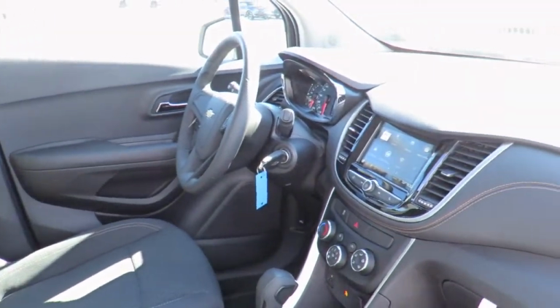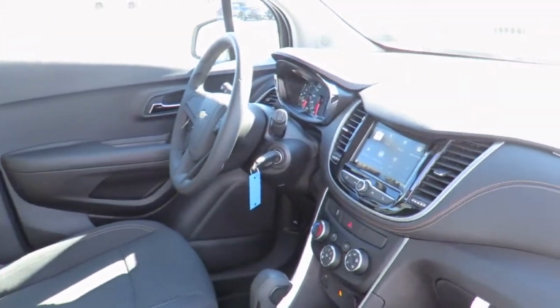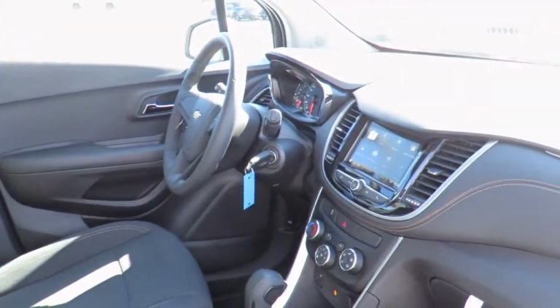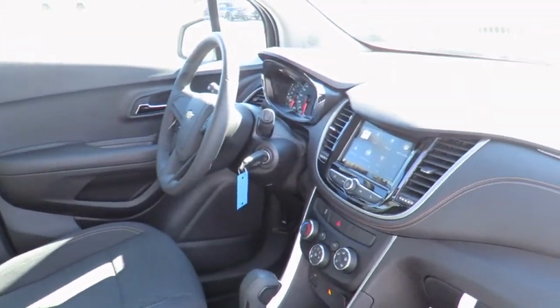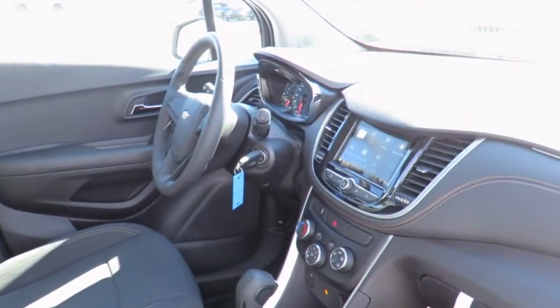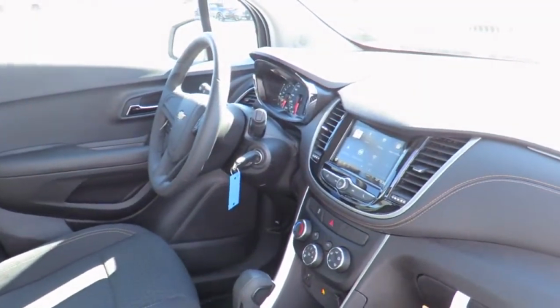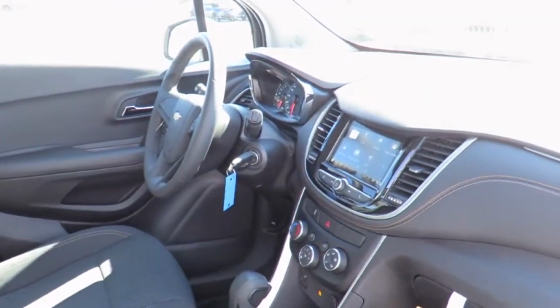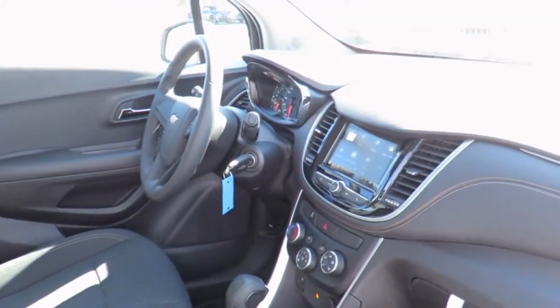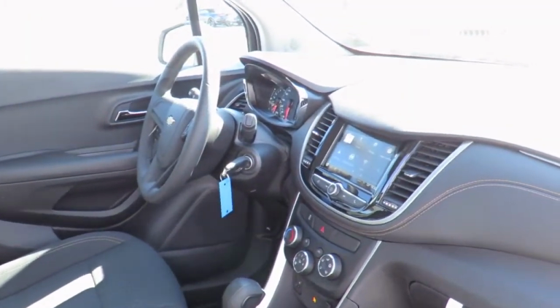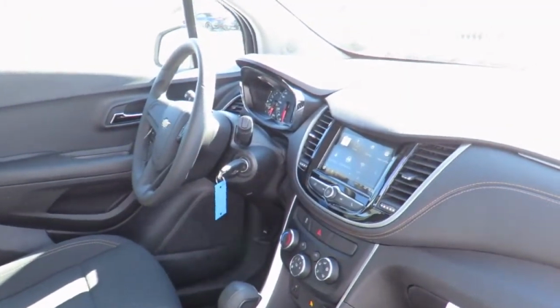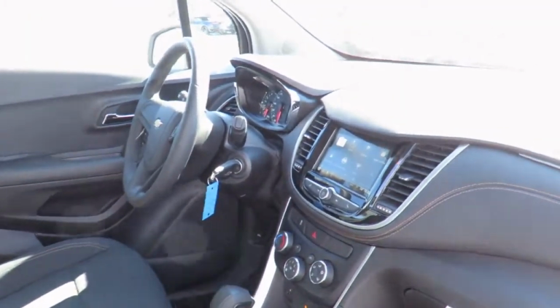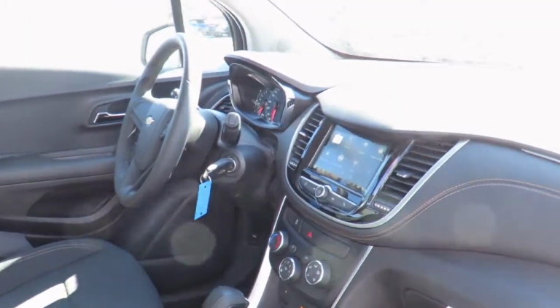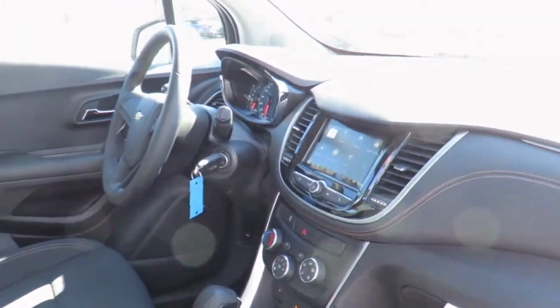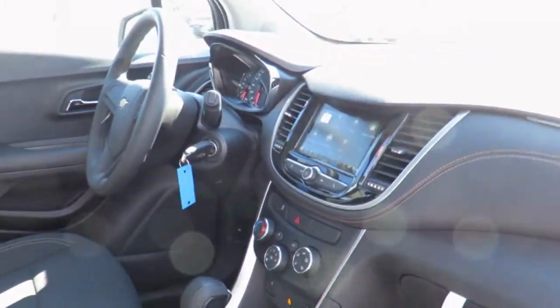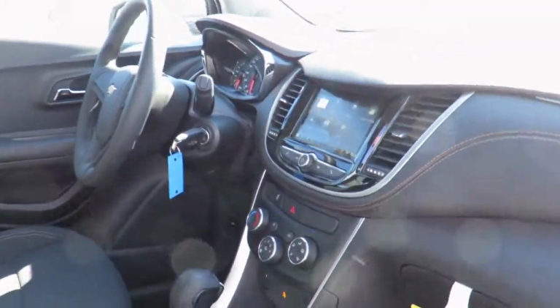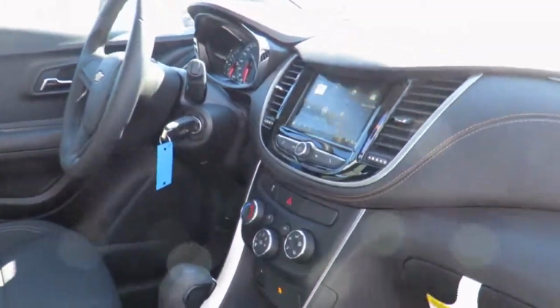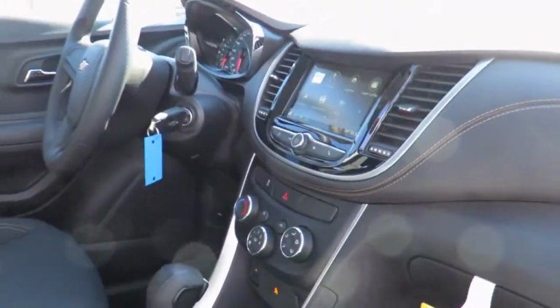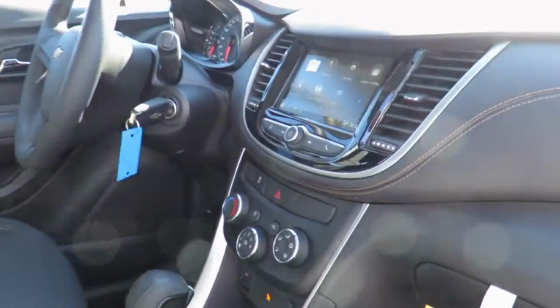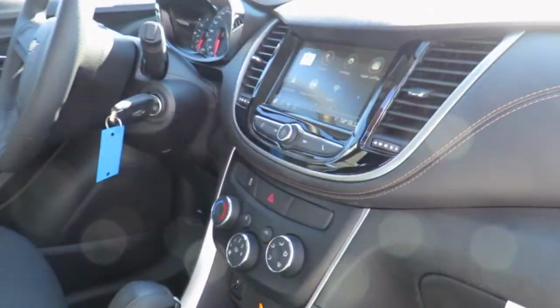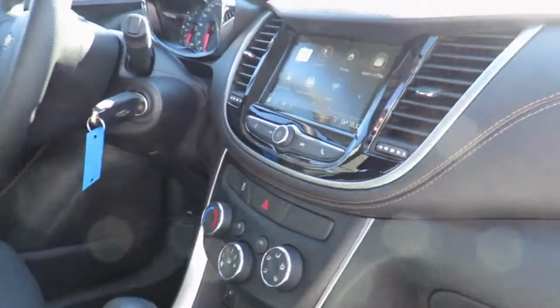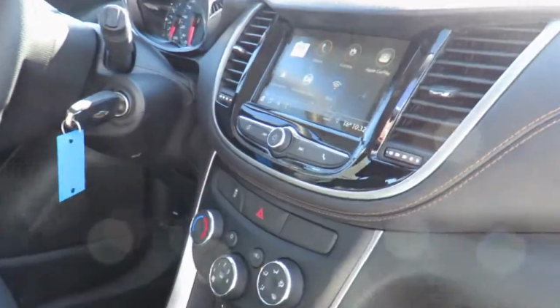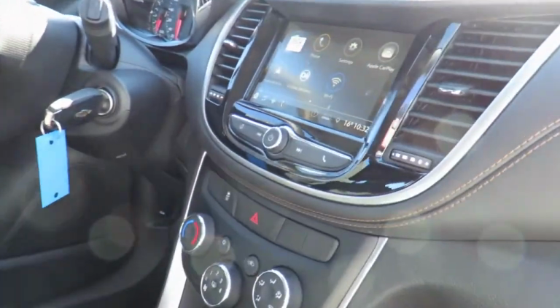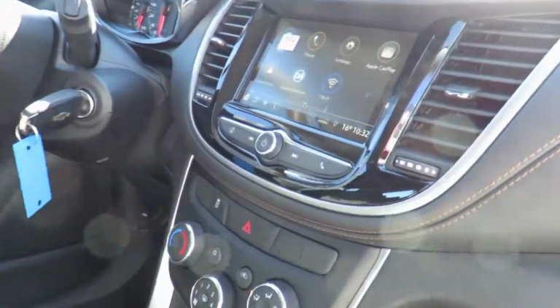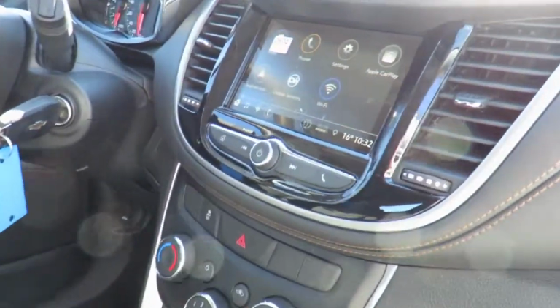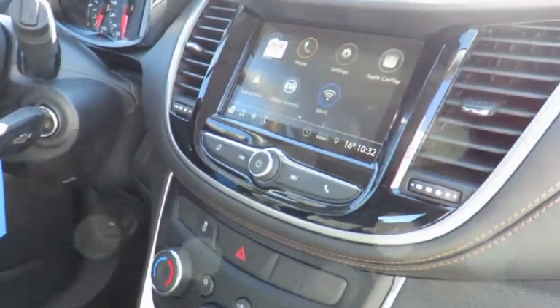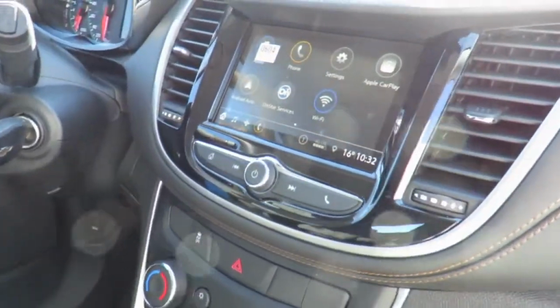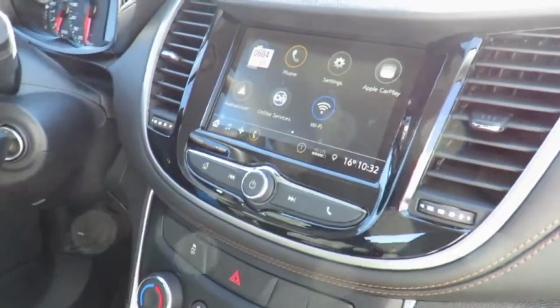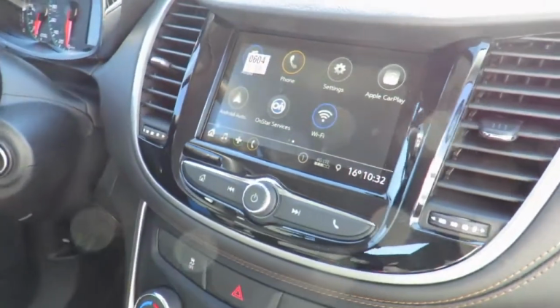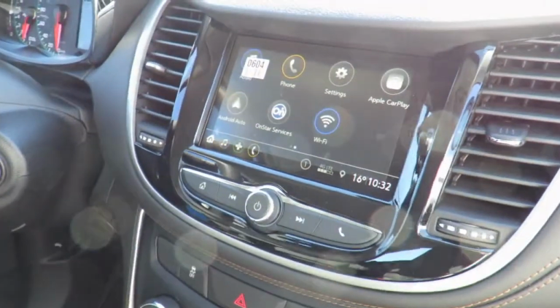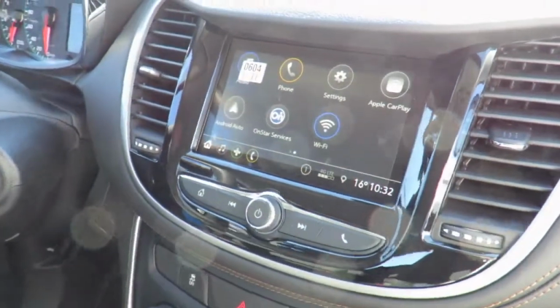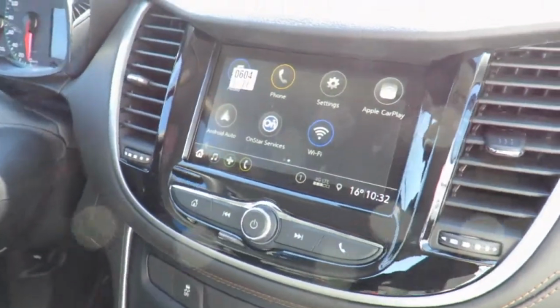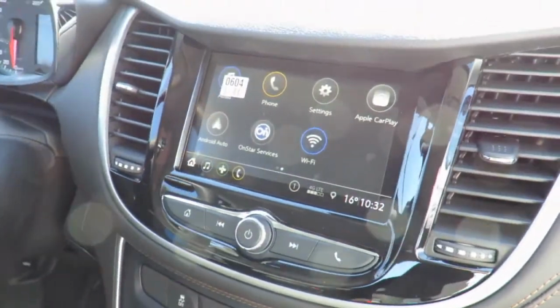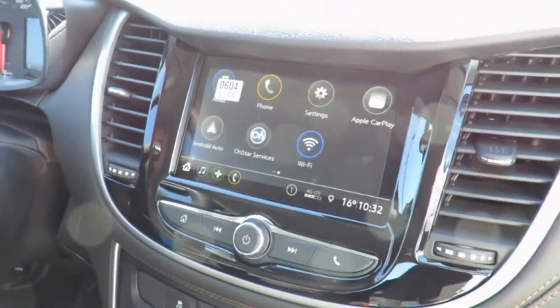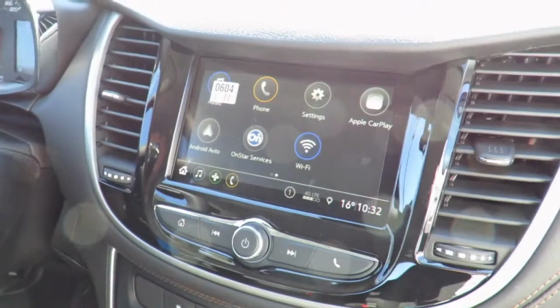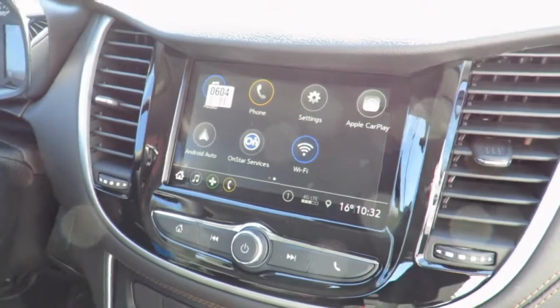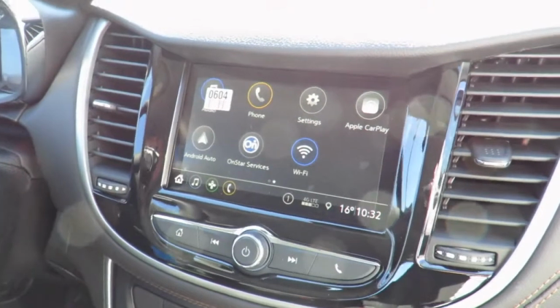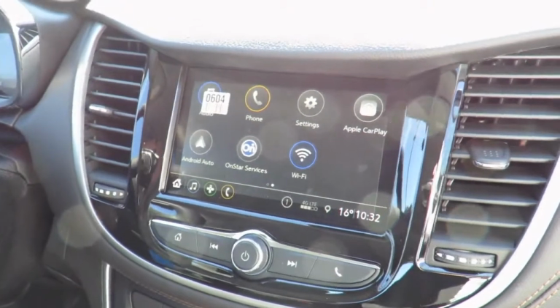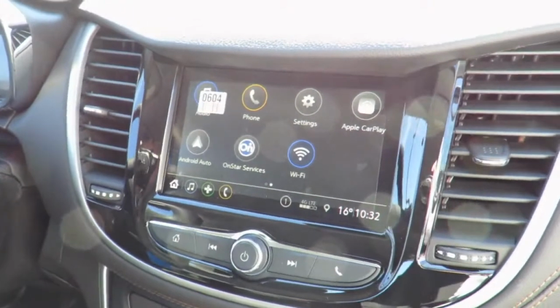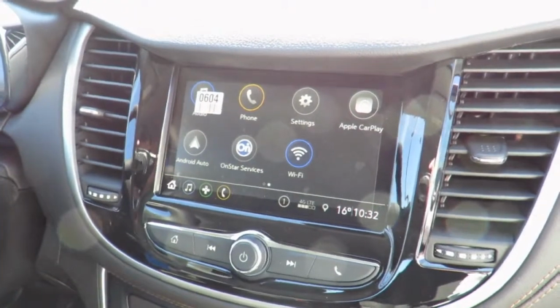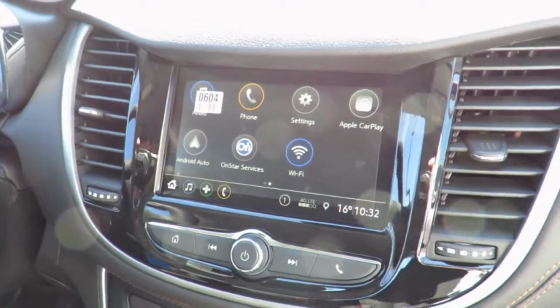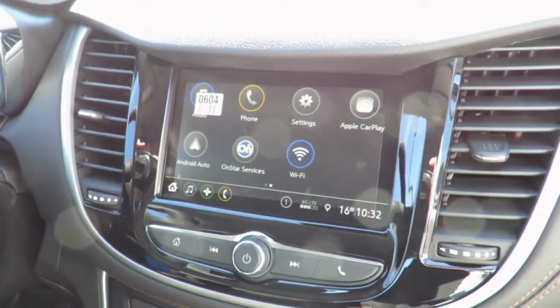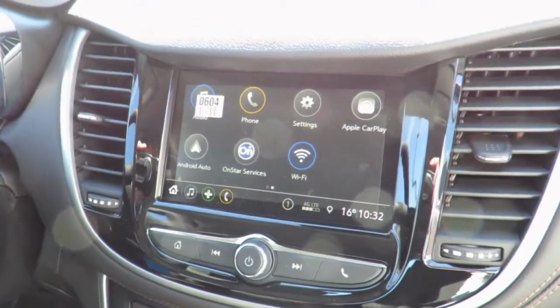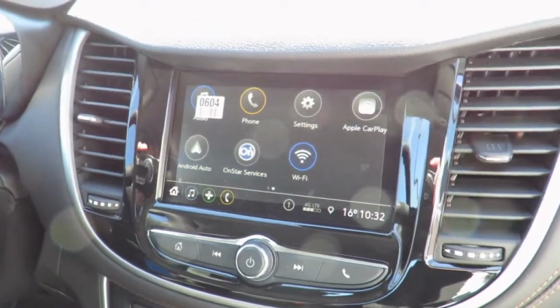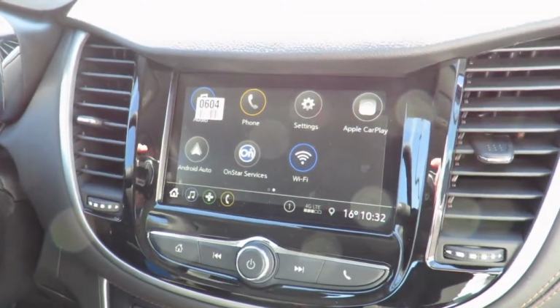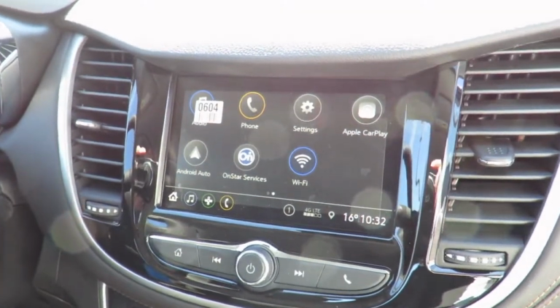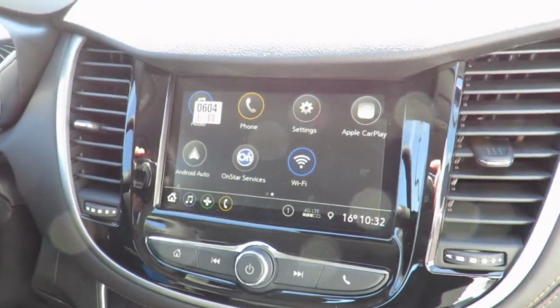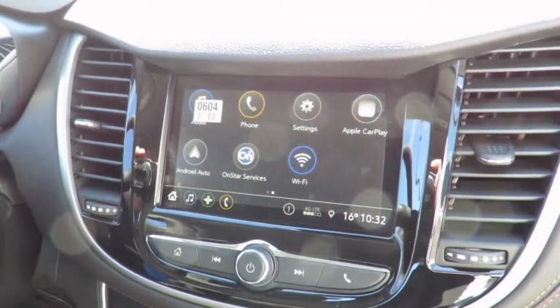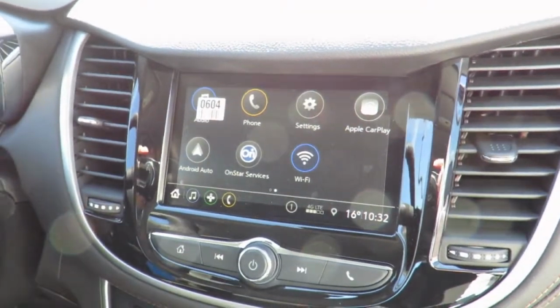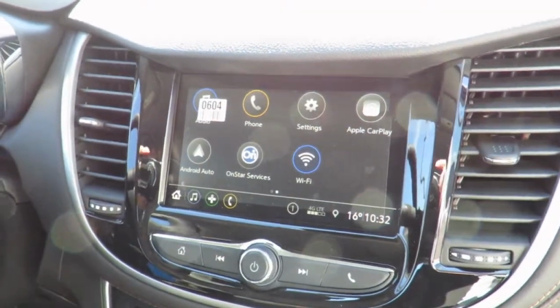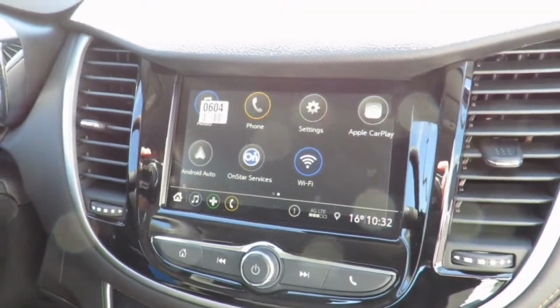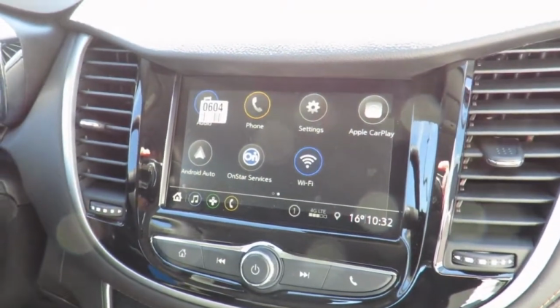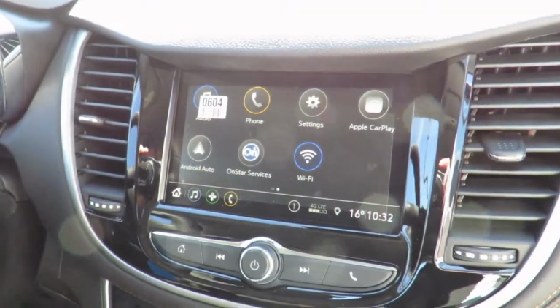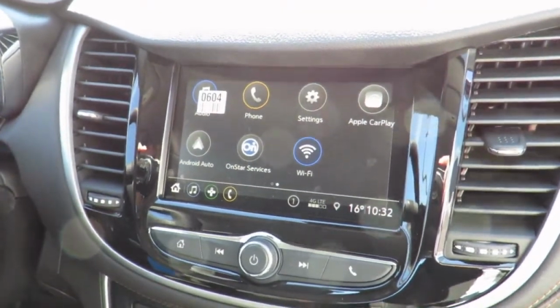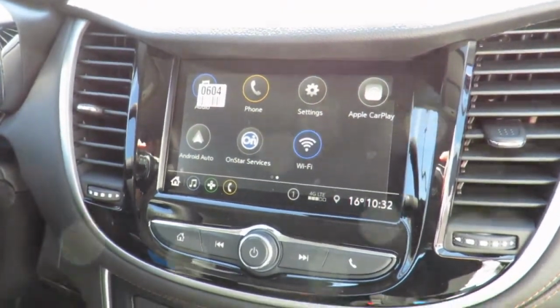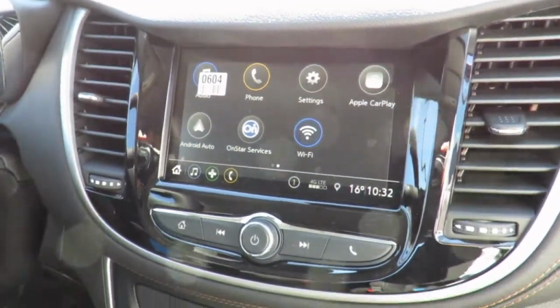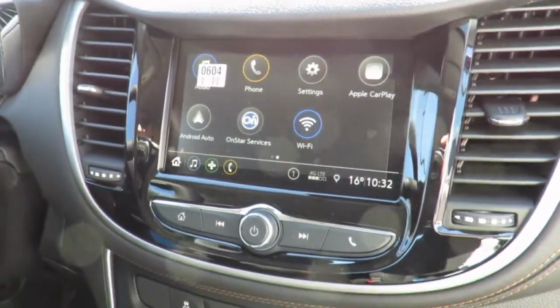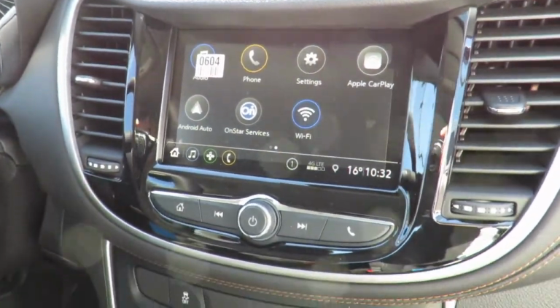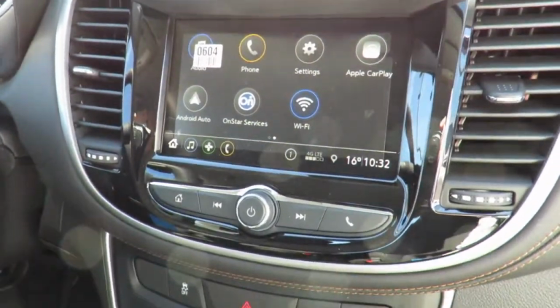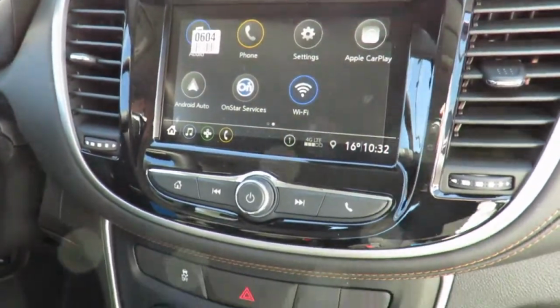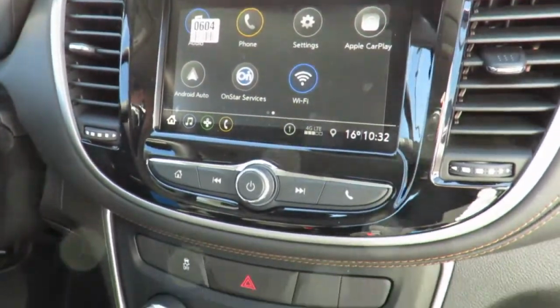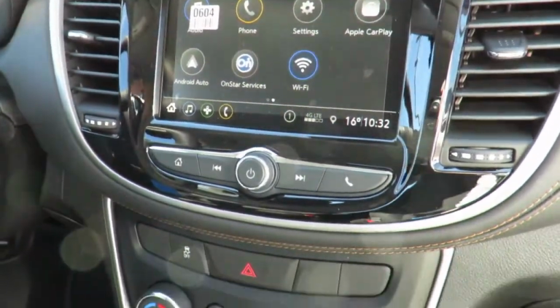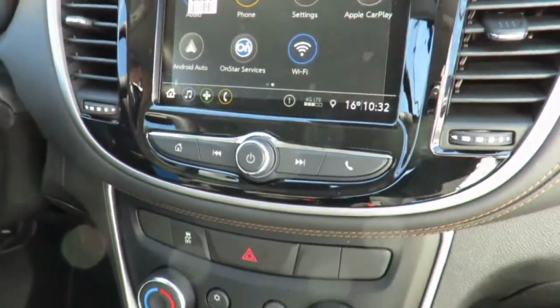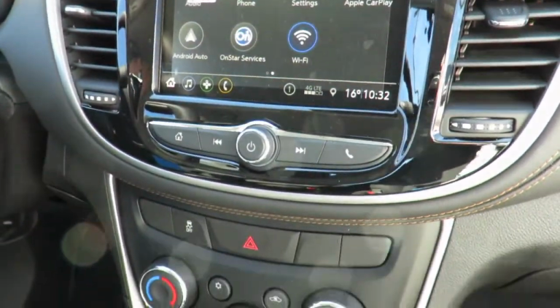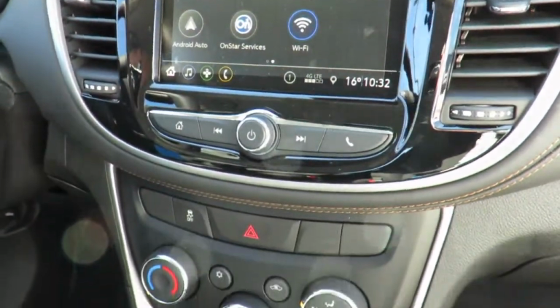With the Connected Access Plan, you will receive OnStar vehicle diagnostics and dealer maintenance notifications to make service scheduling simple.